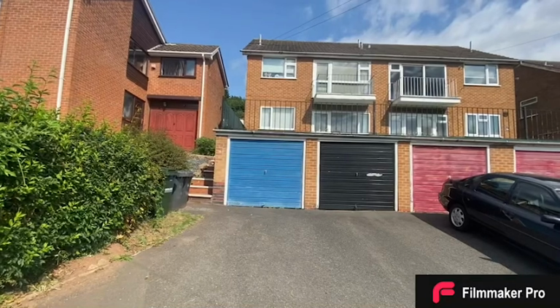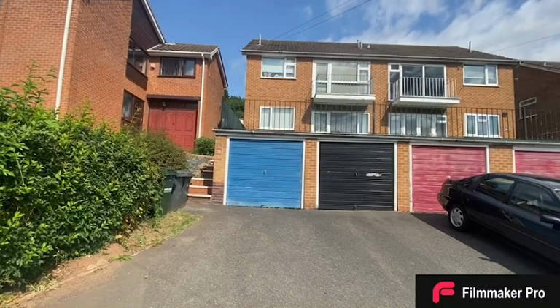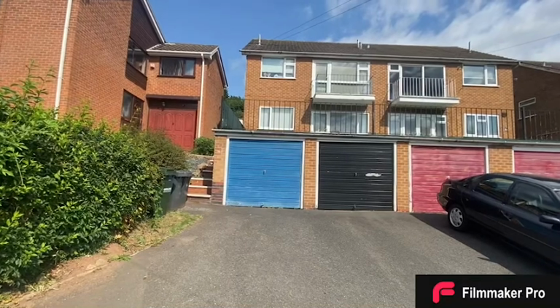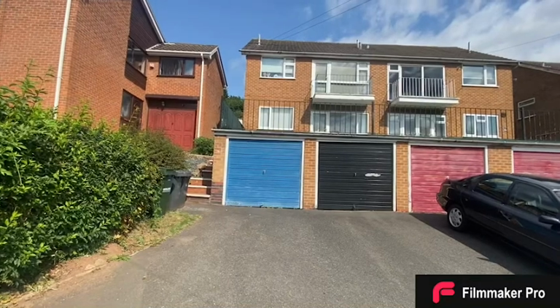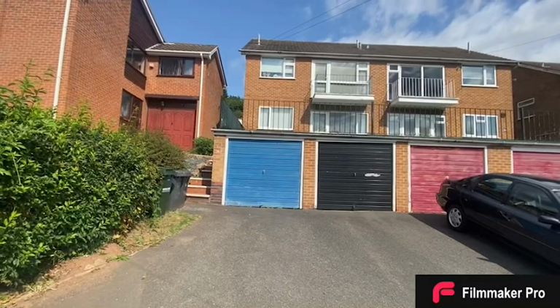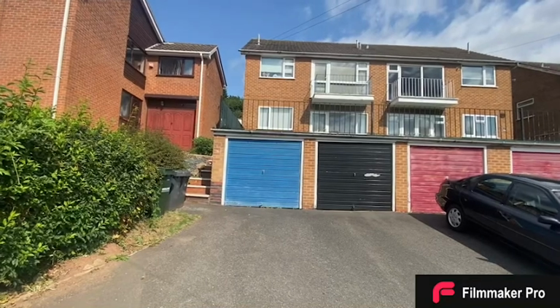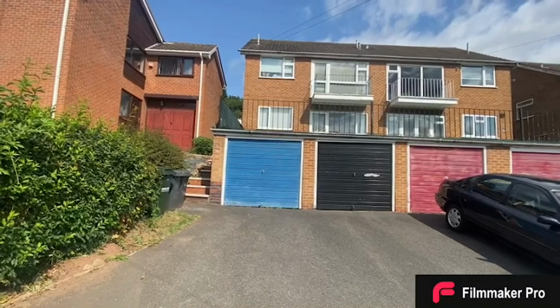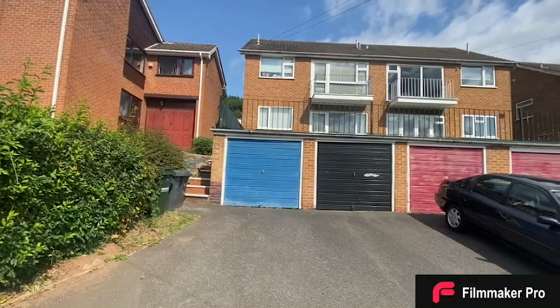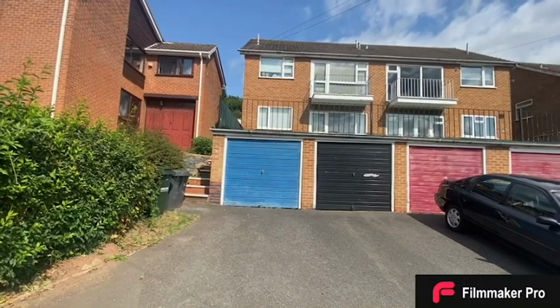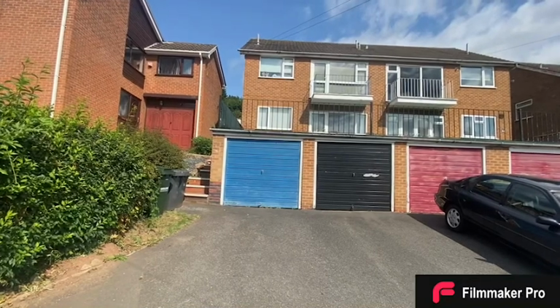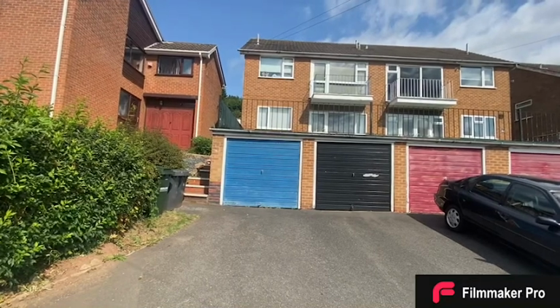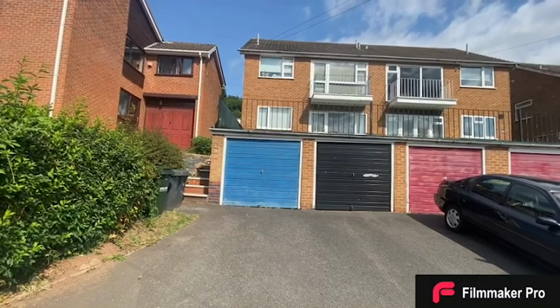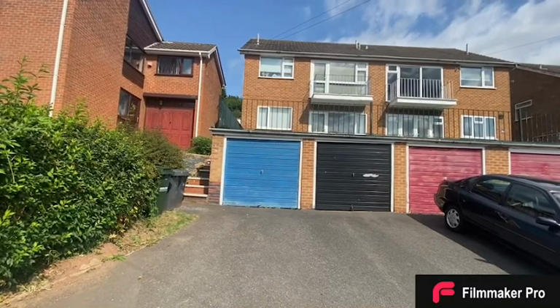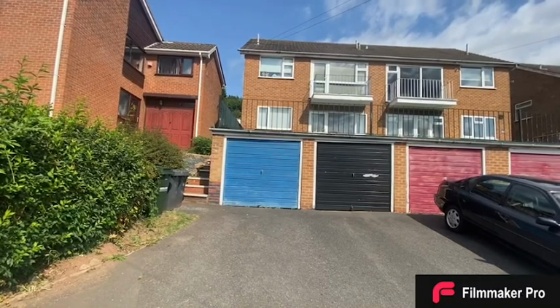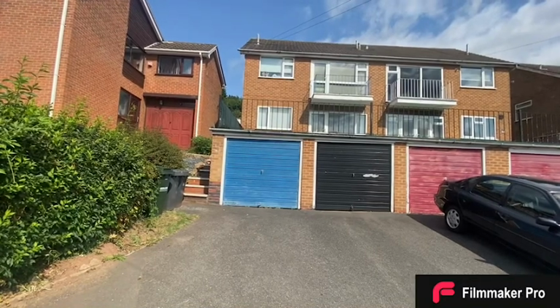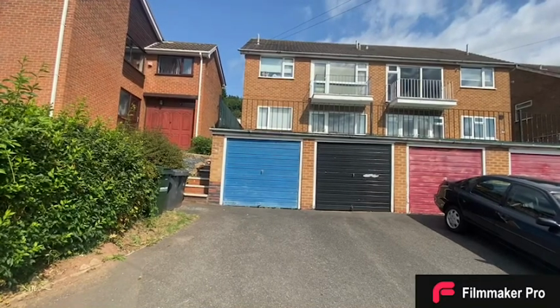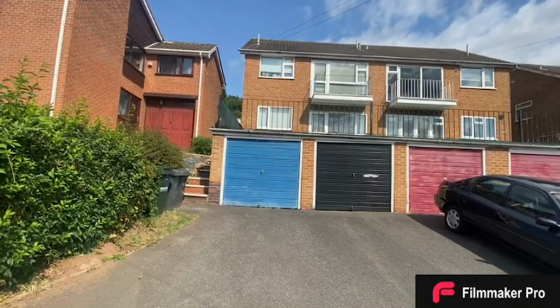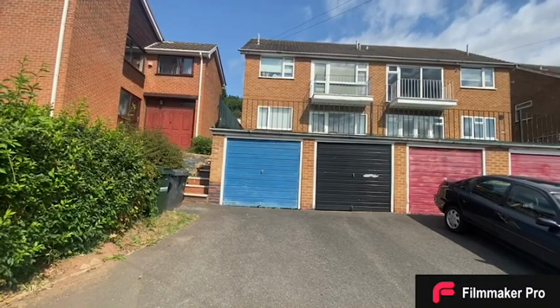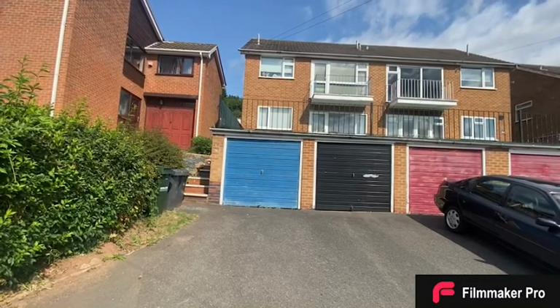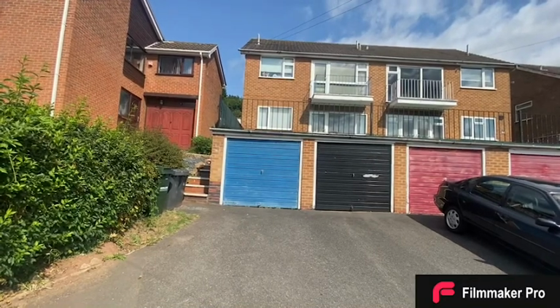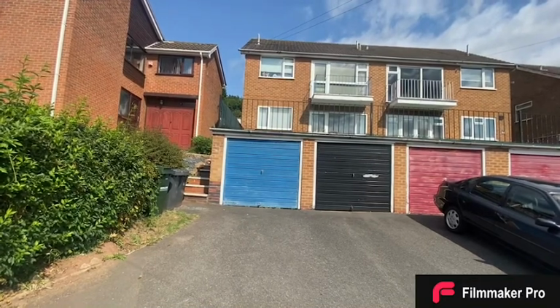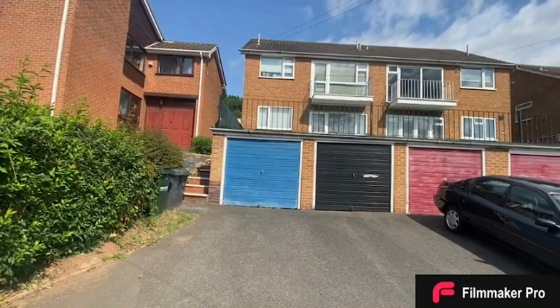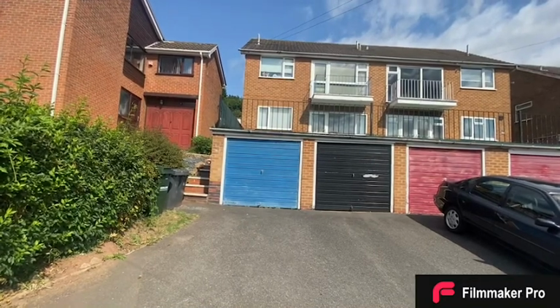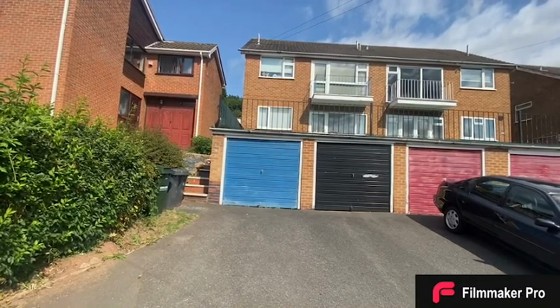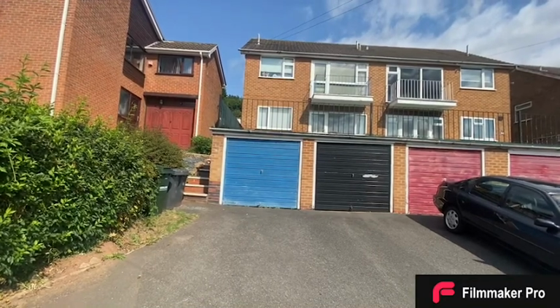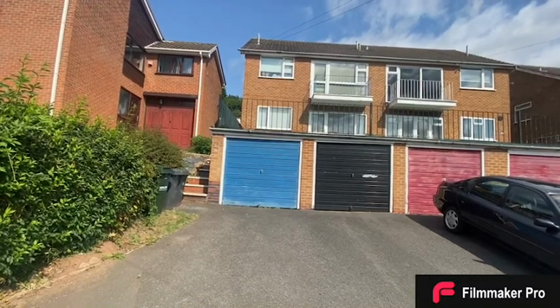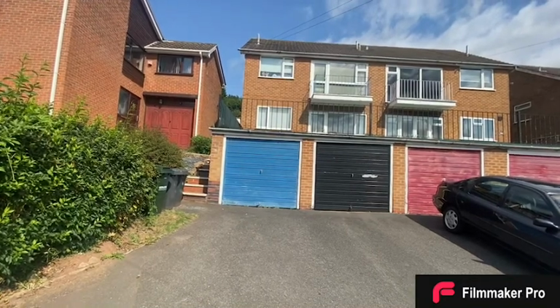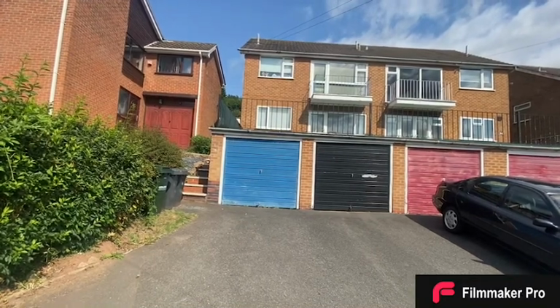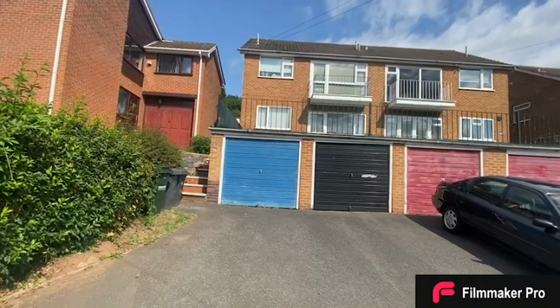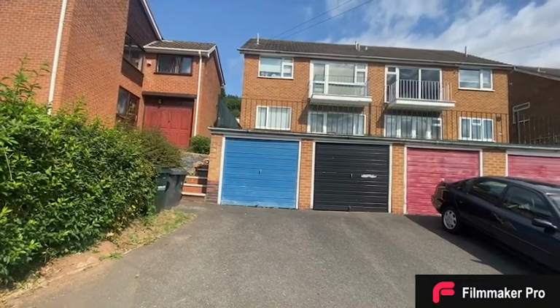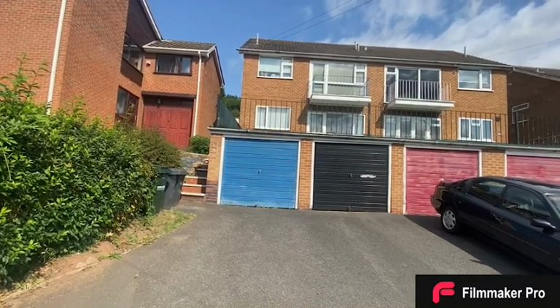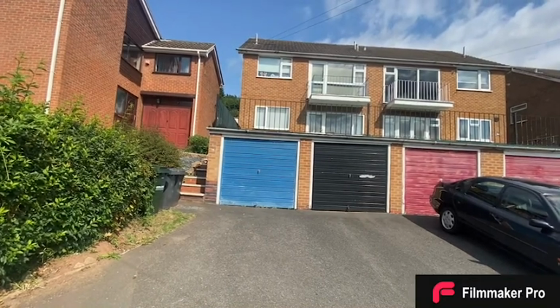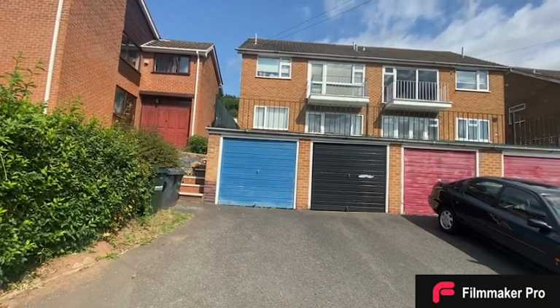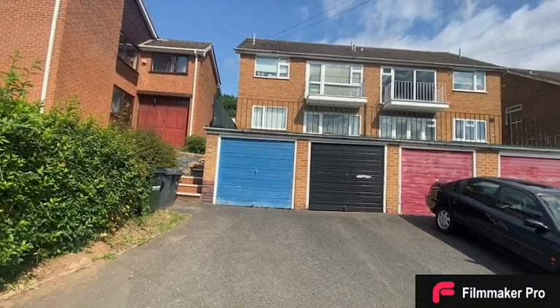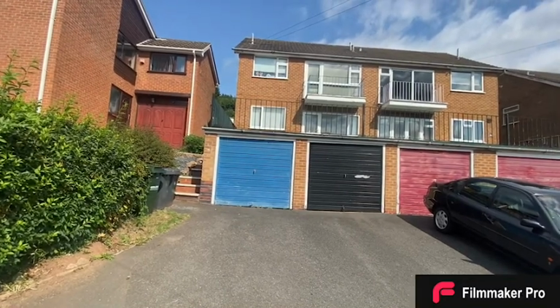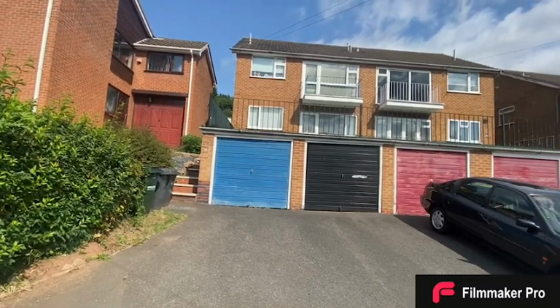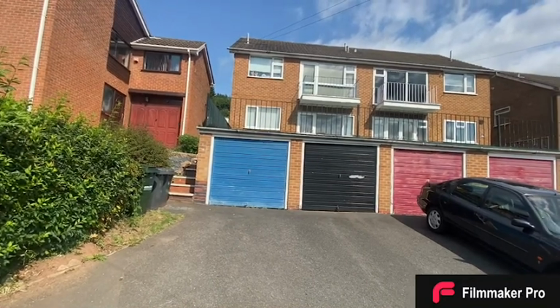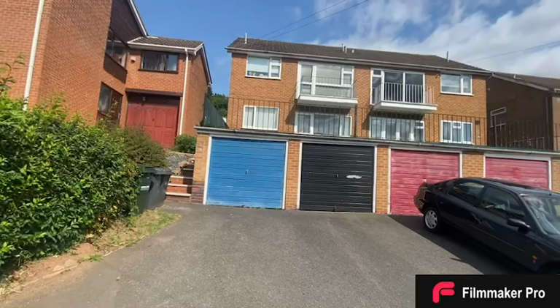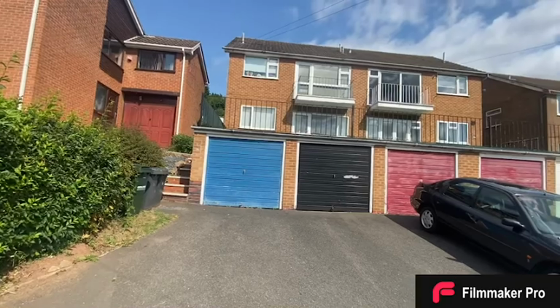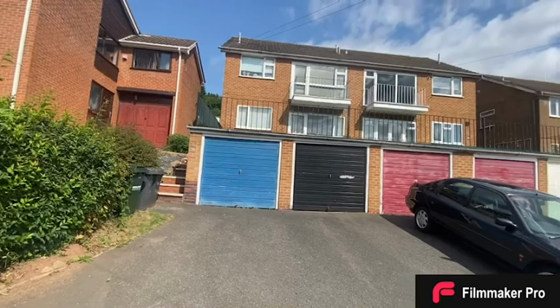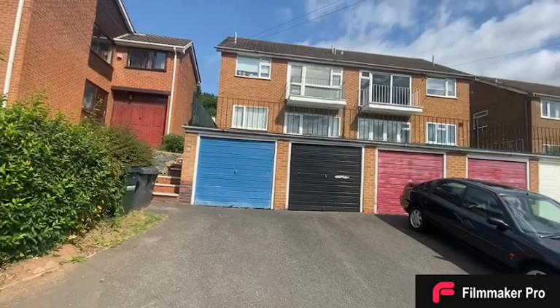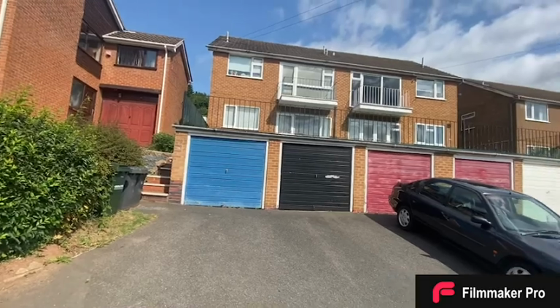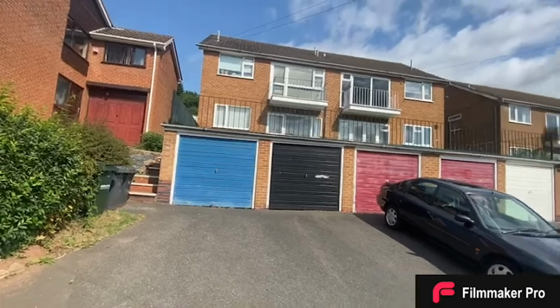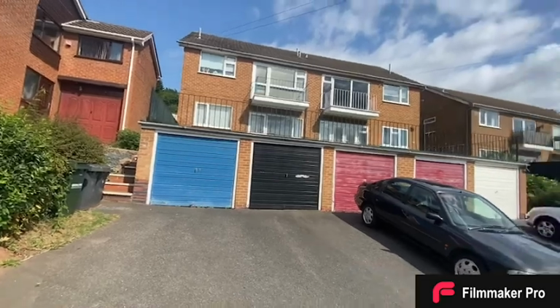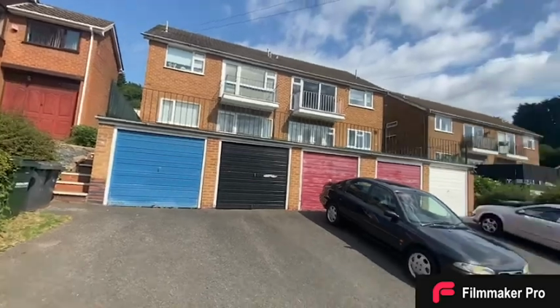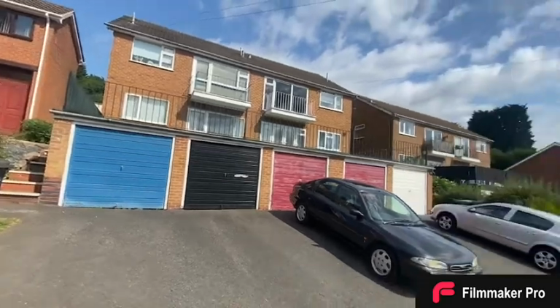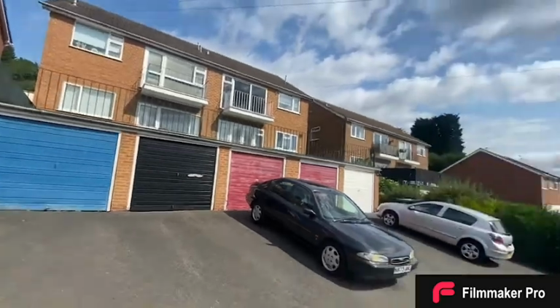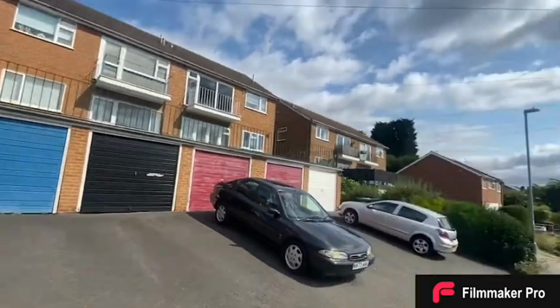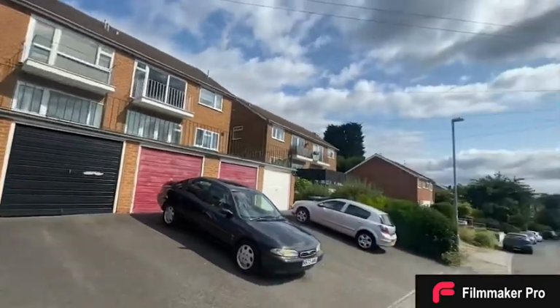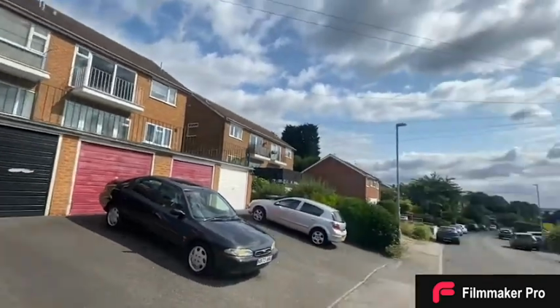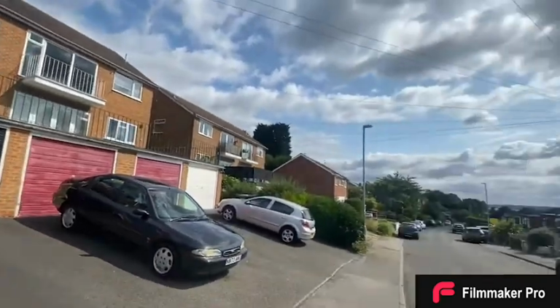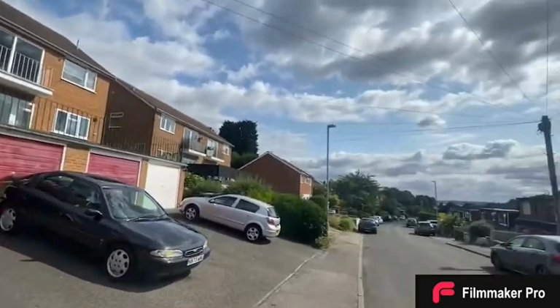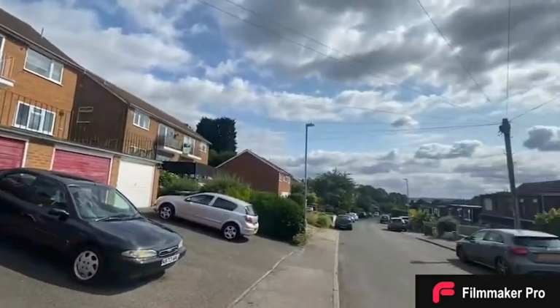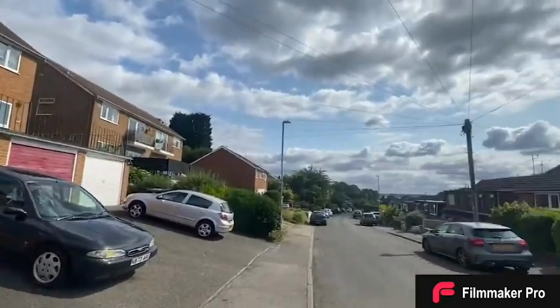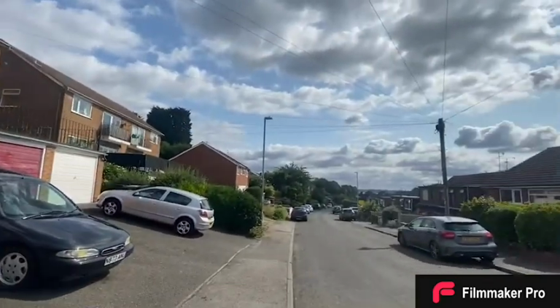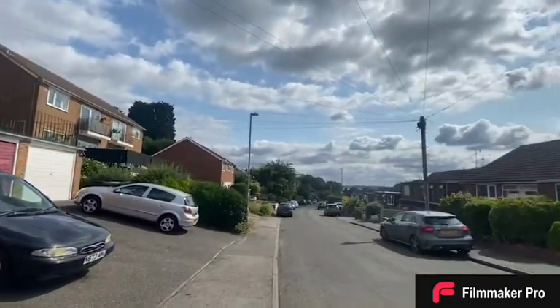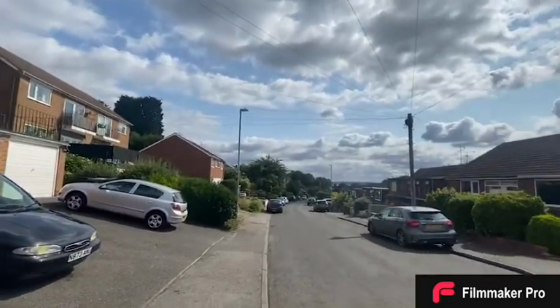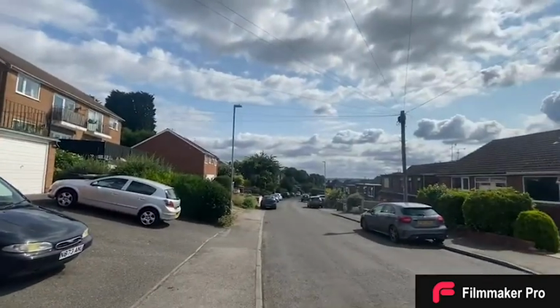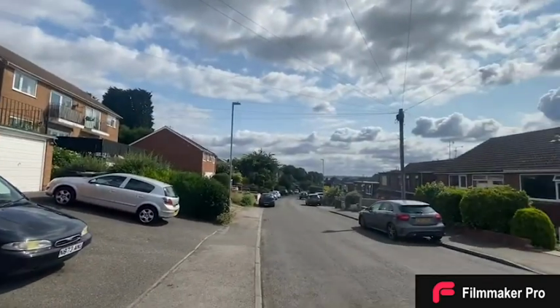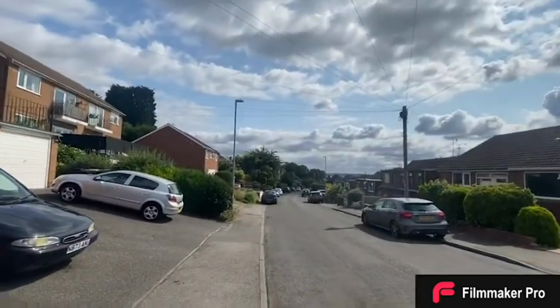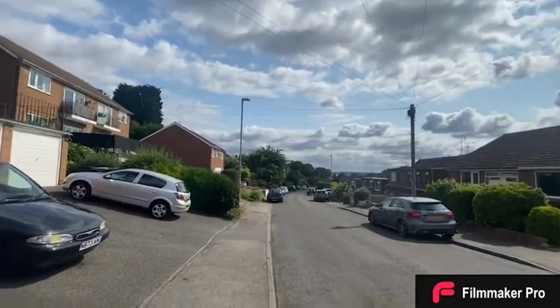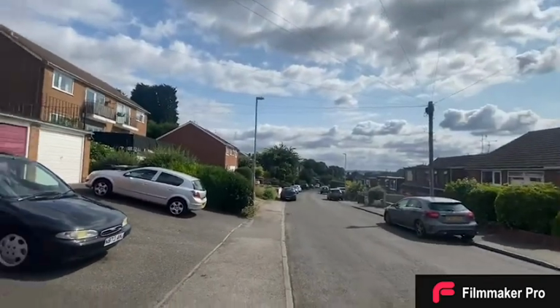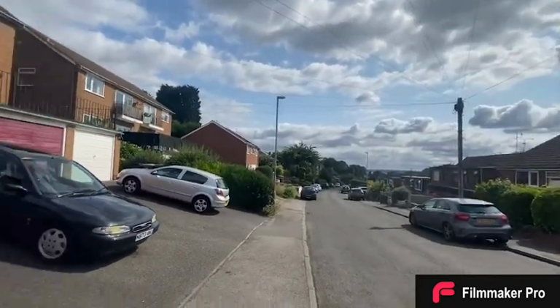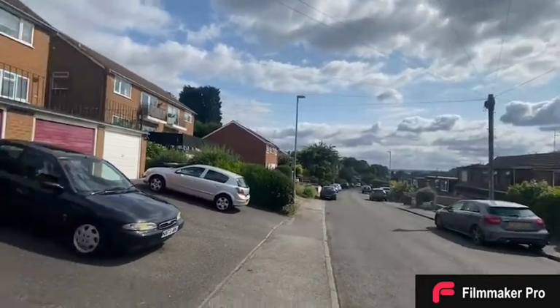This is a video tour on Mays Avenue in Carlton. The property is situated down a quiet road with stunning views over the county.